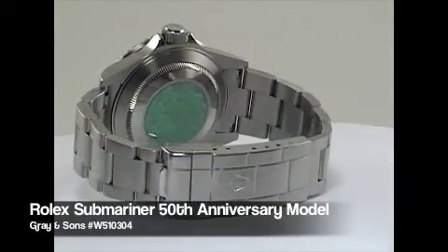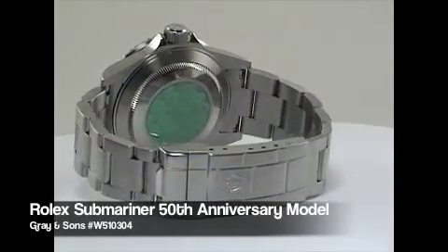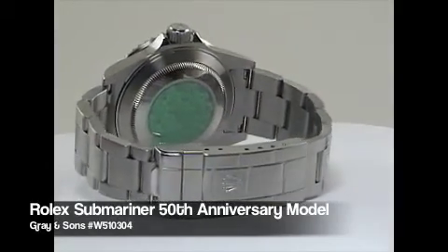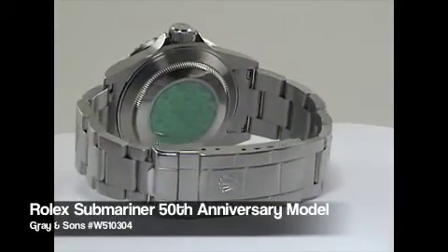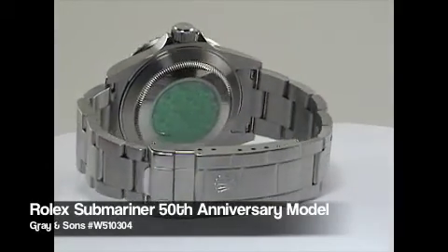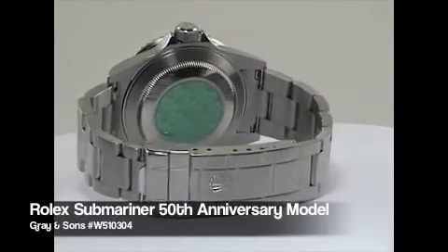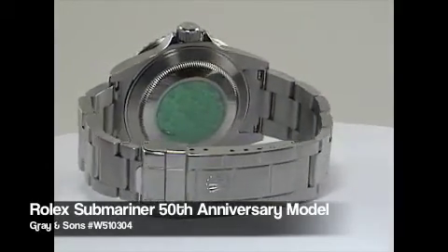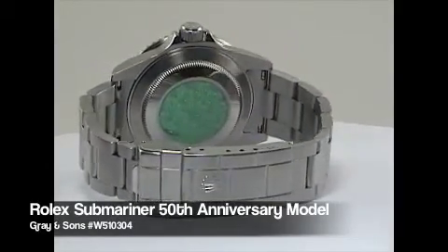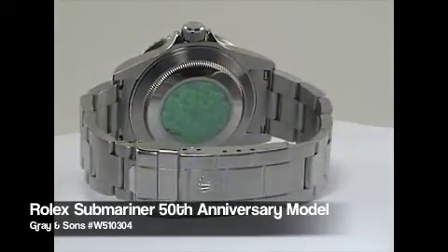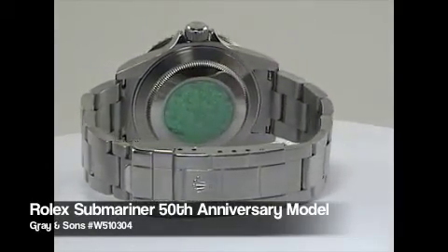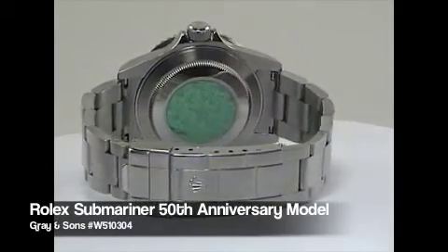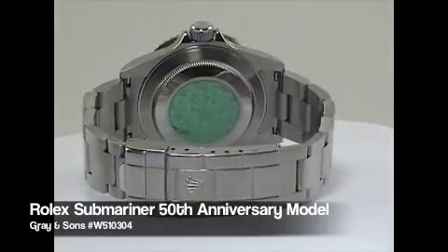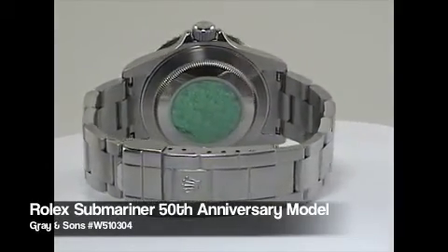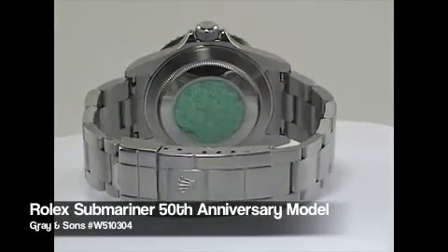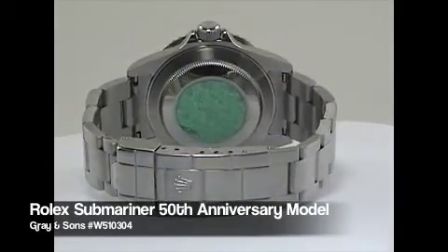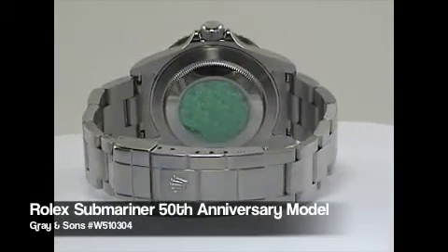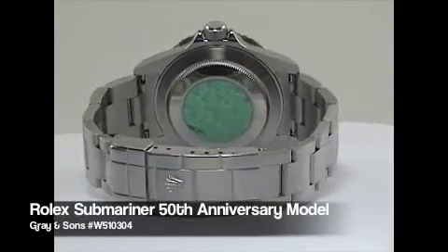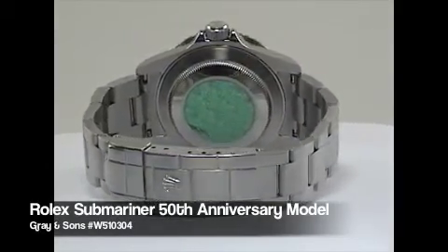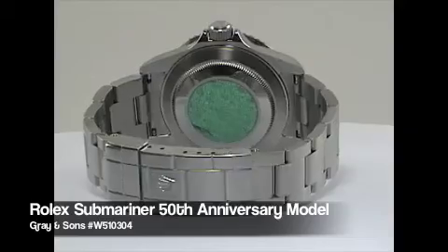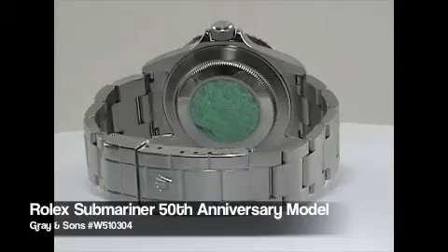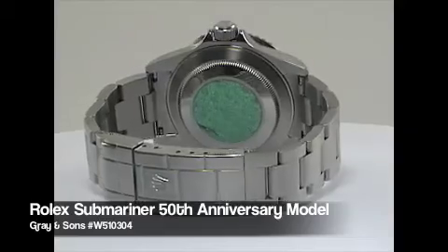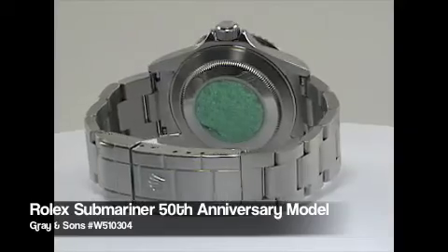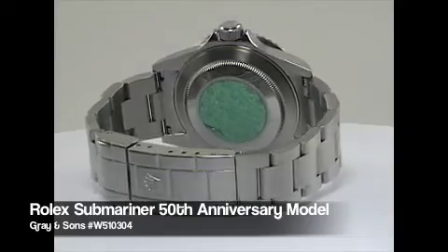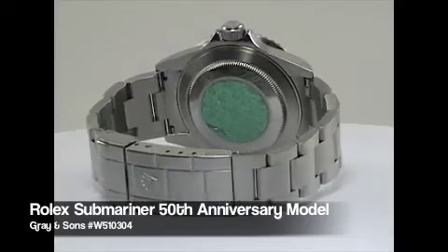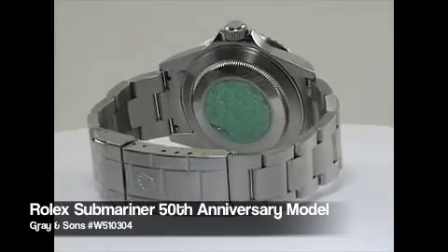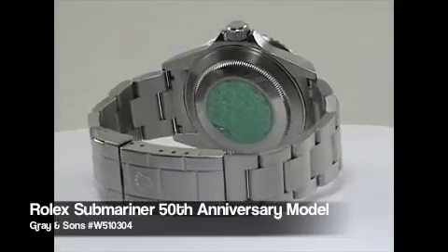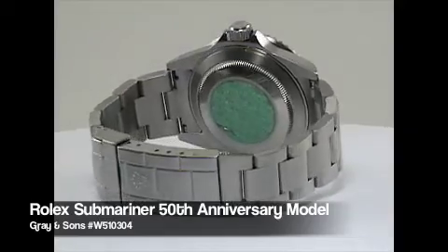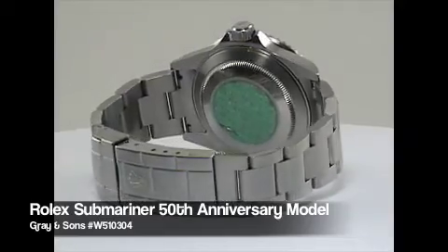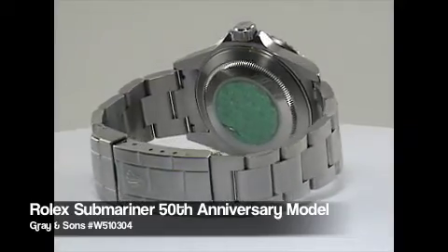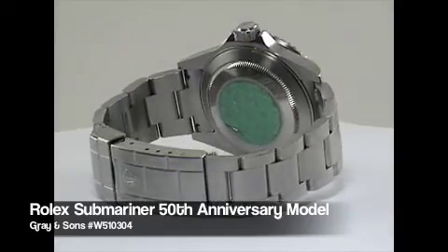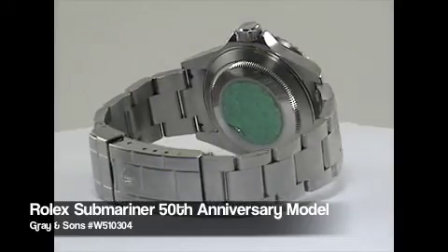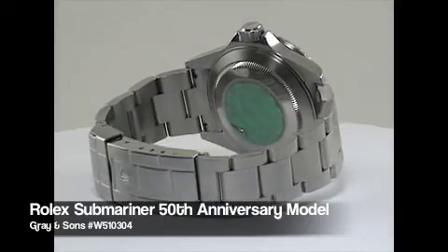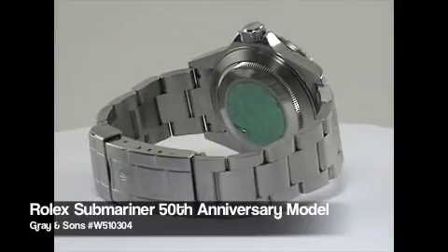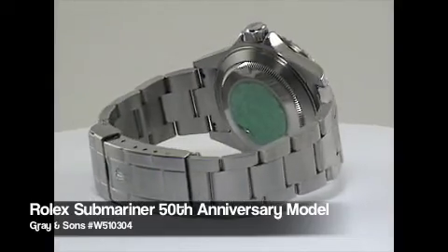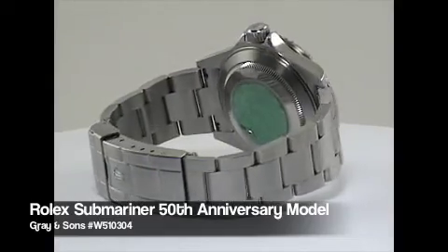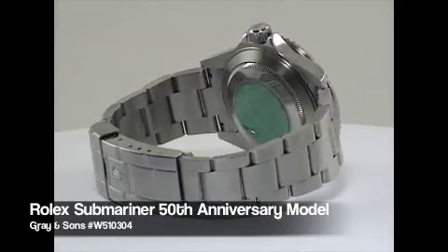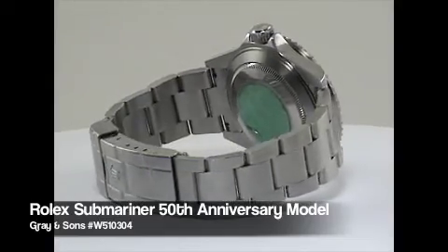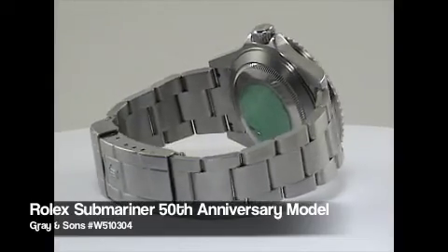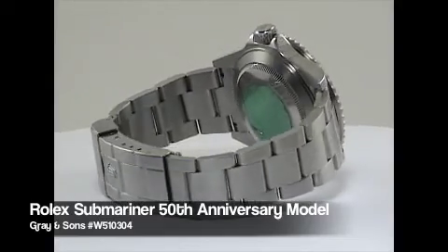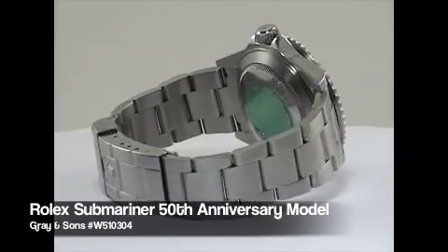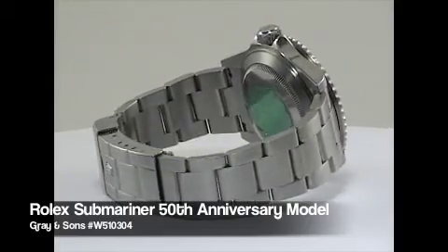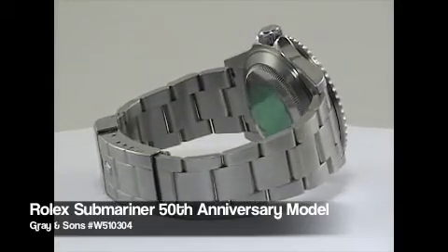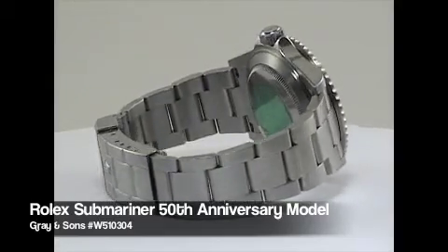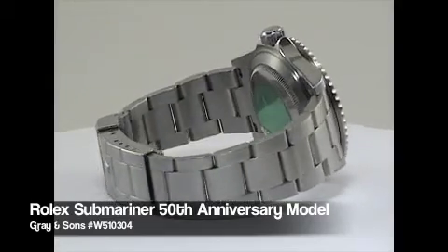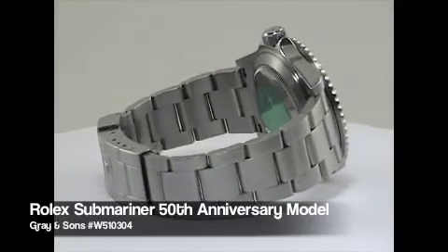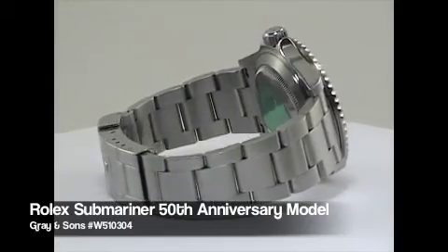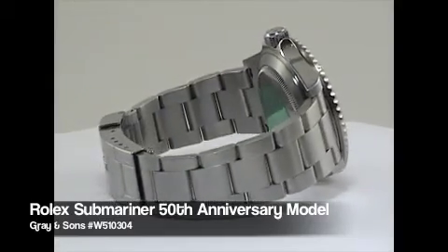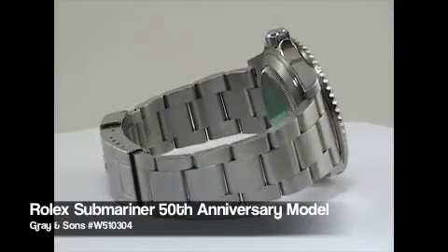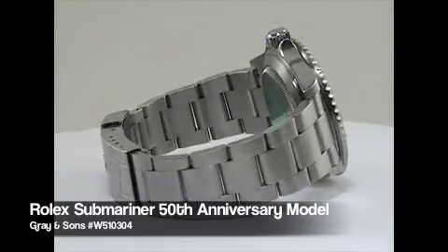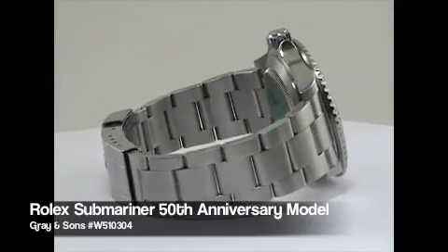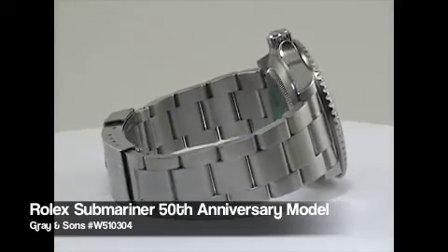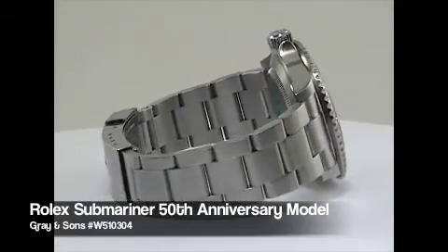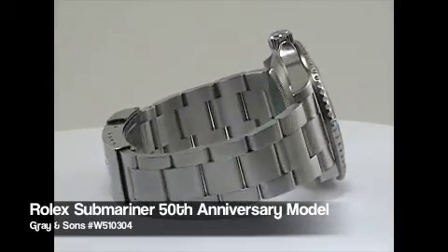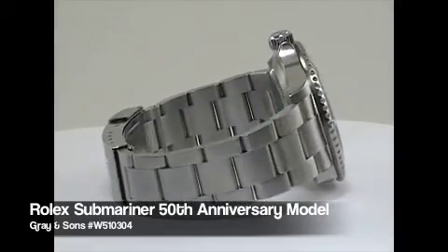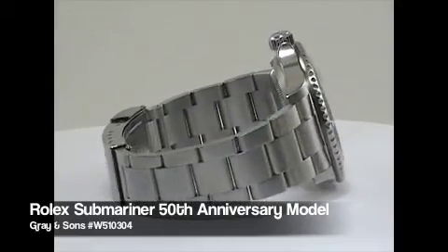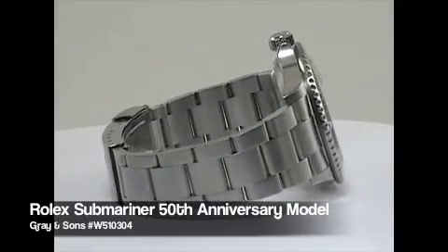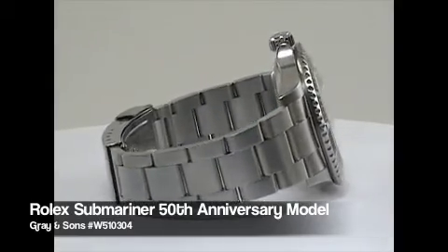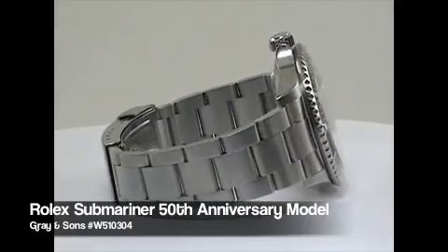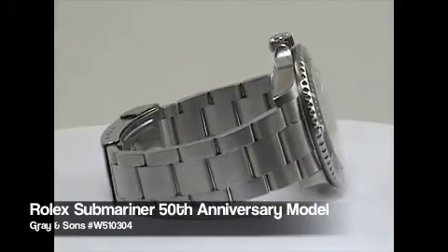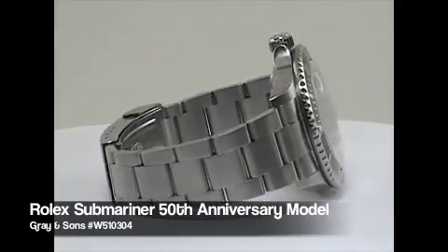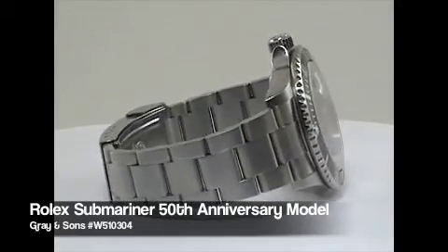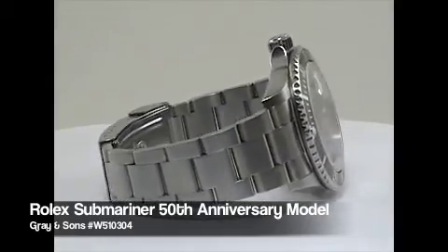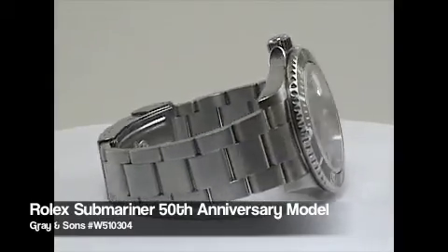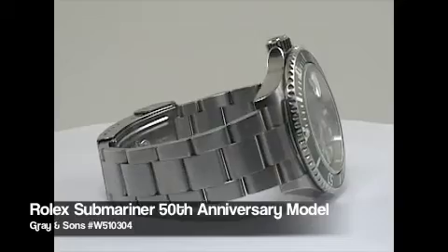The first Submariner model was introduced in 1953, but this model, the 50th Anniversary Edition, was launched in 2003.